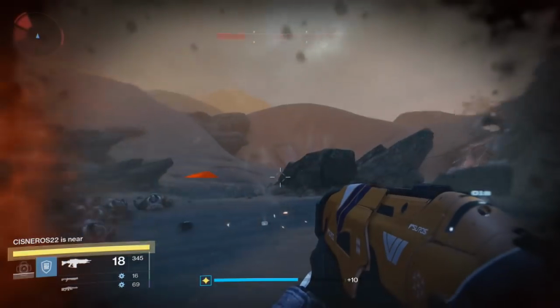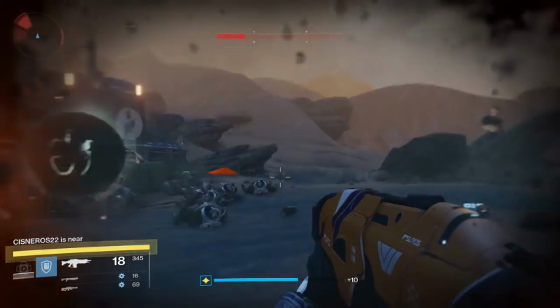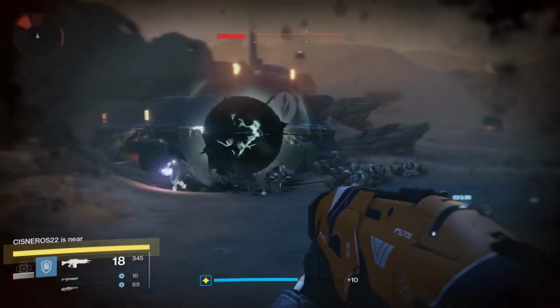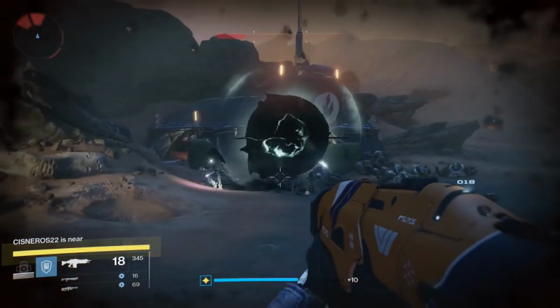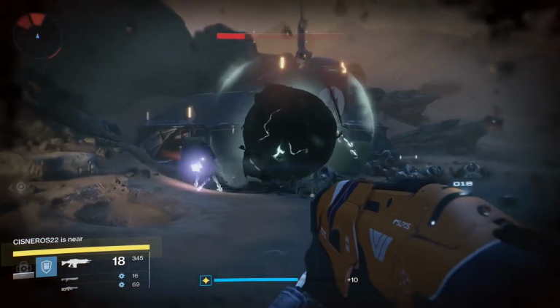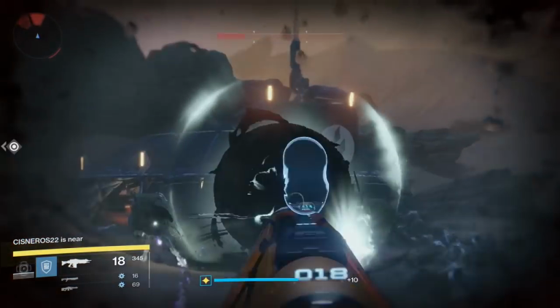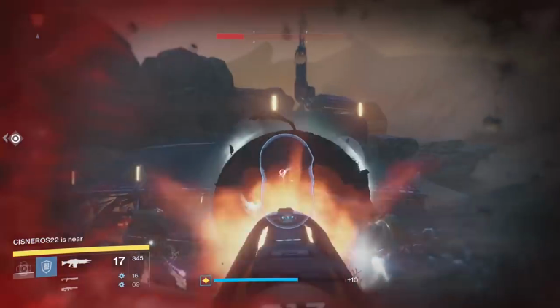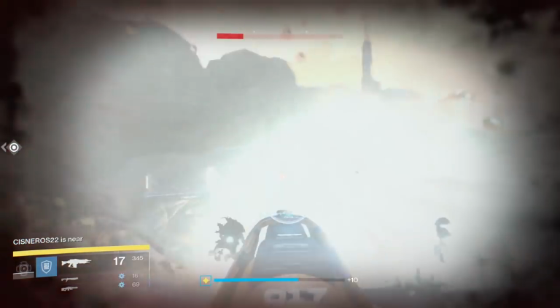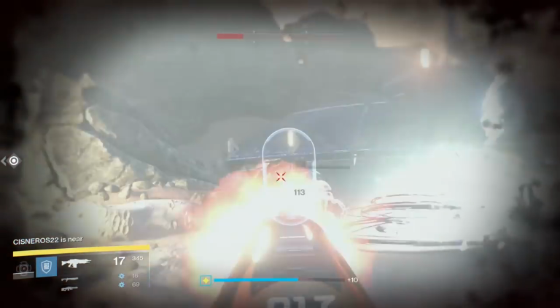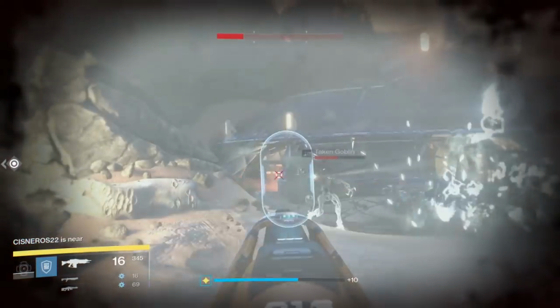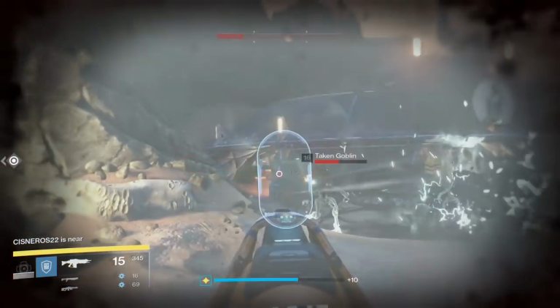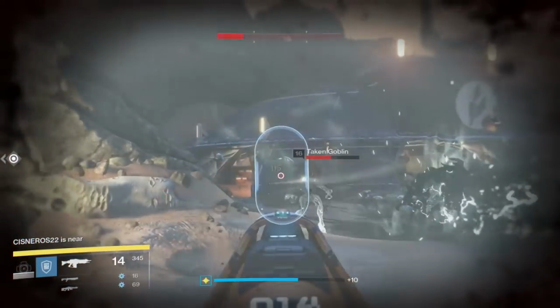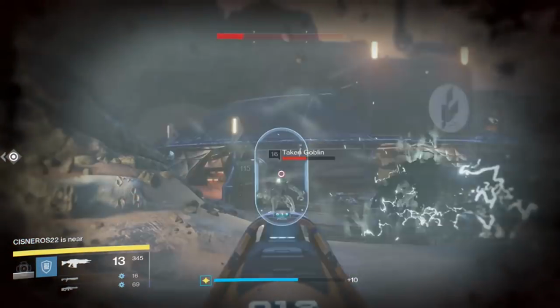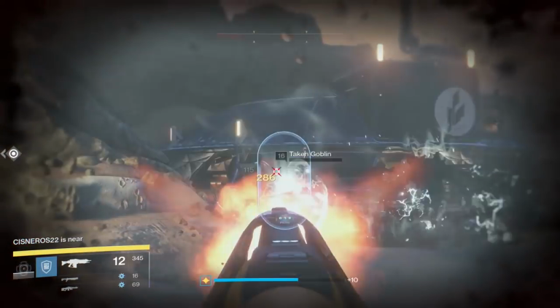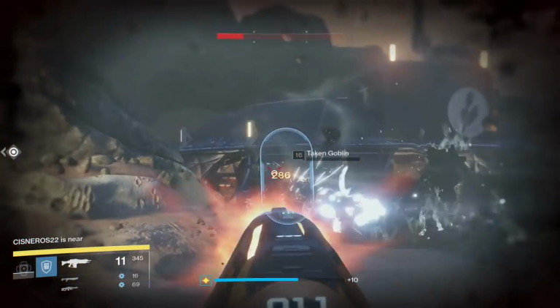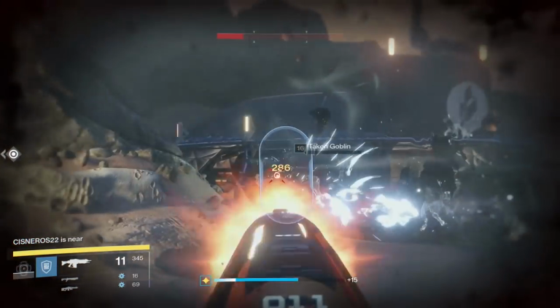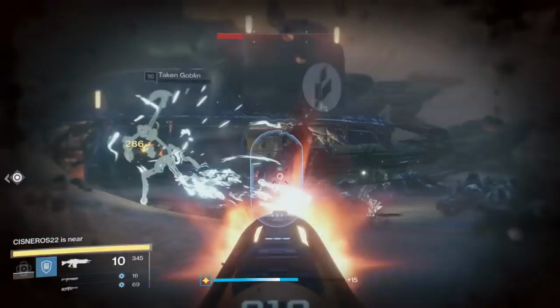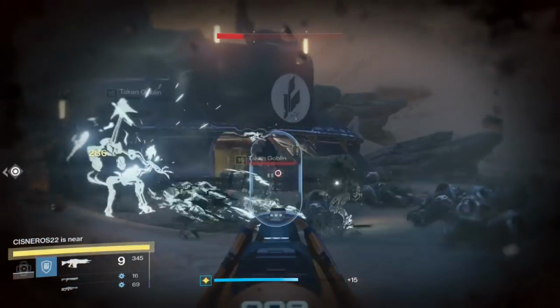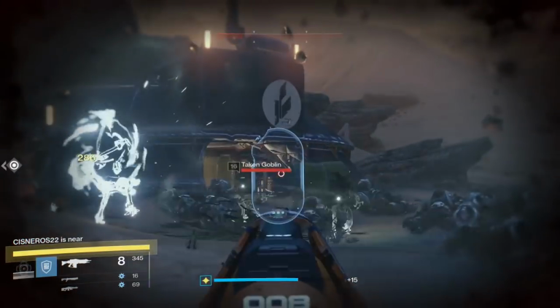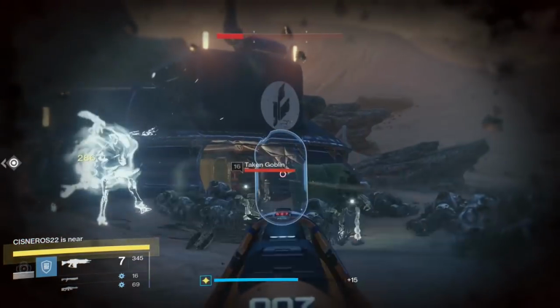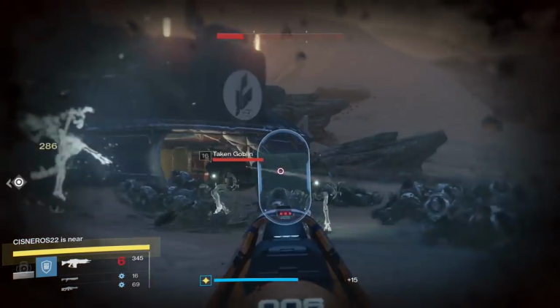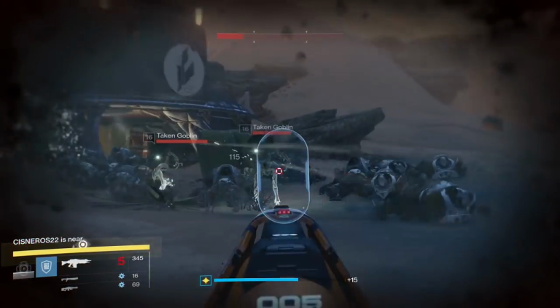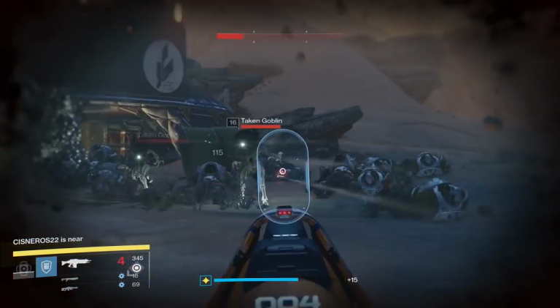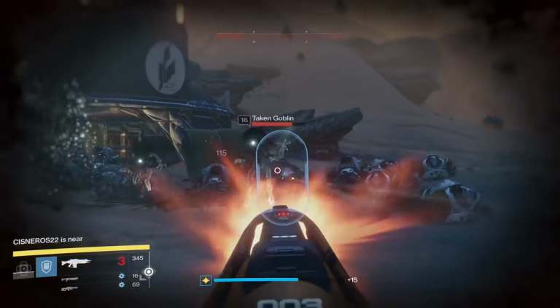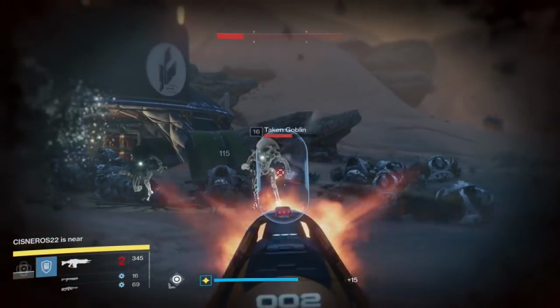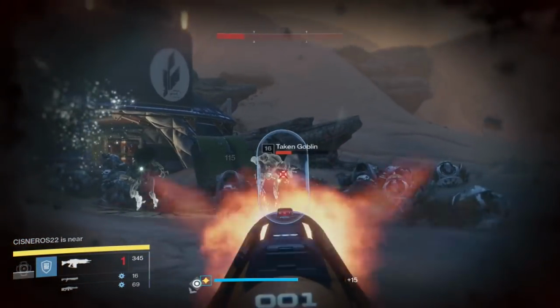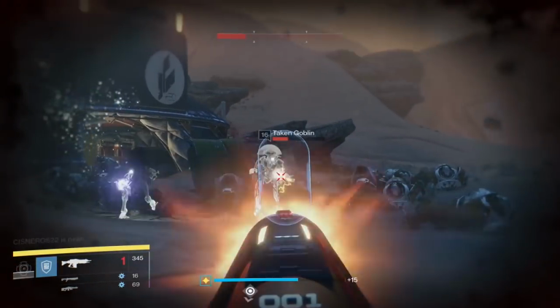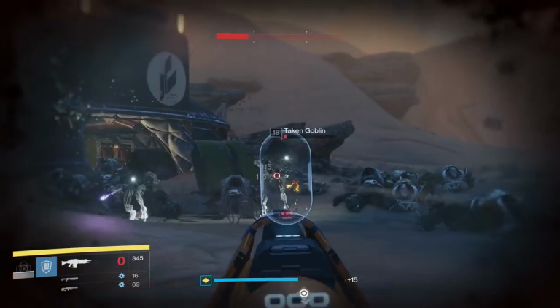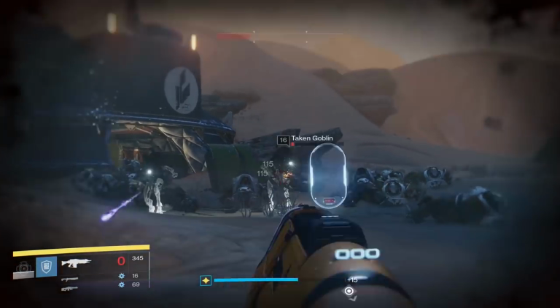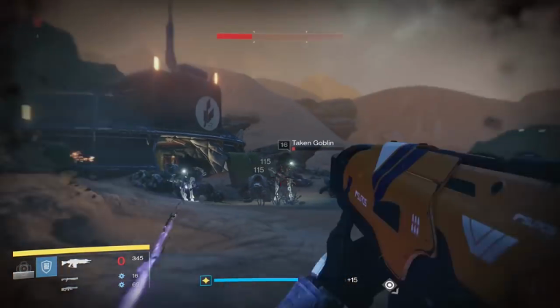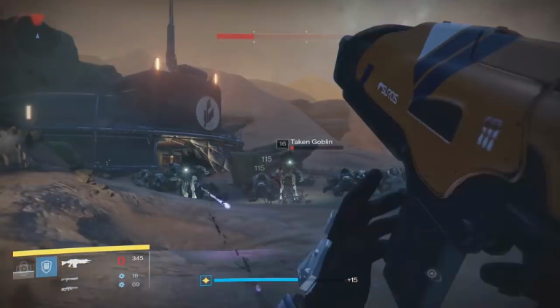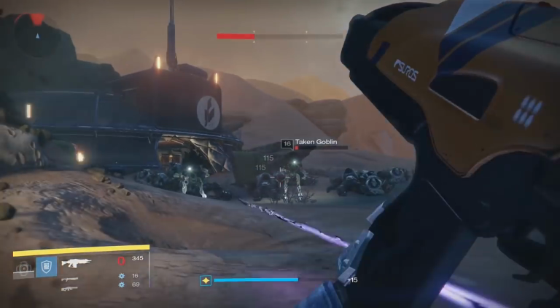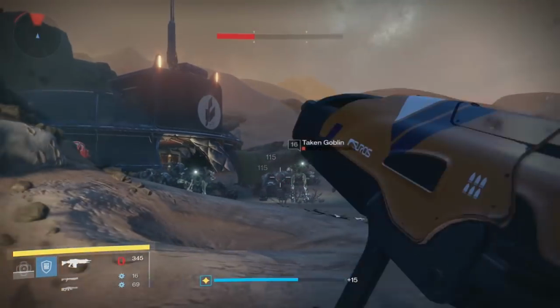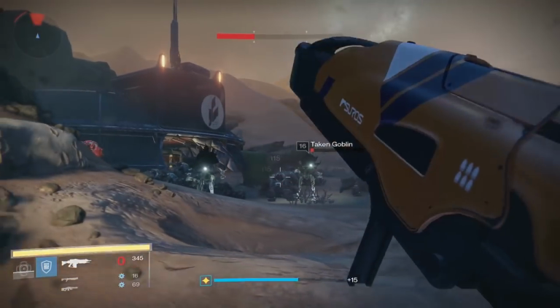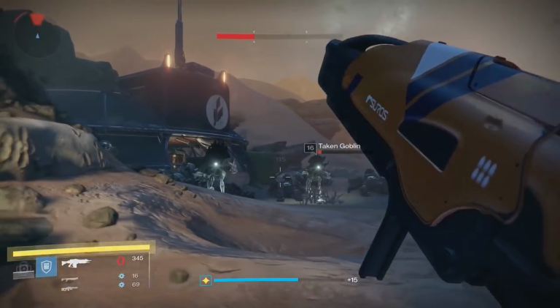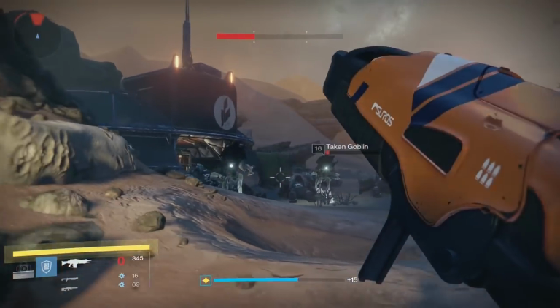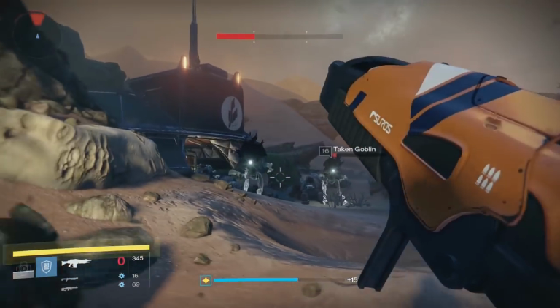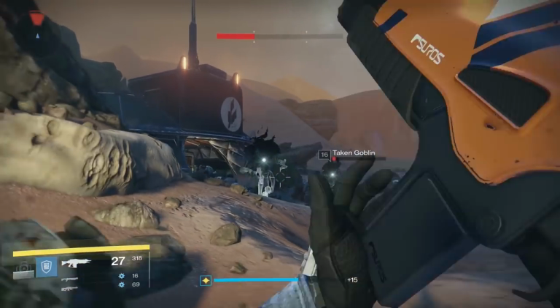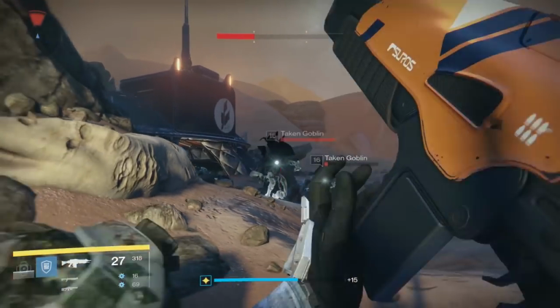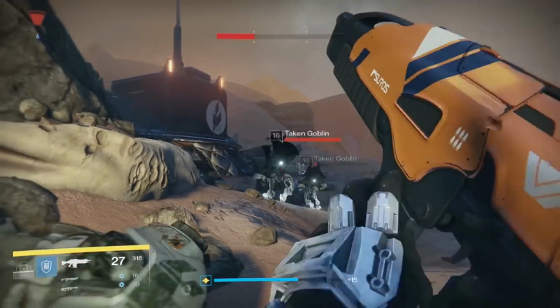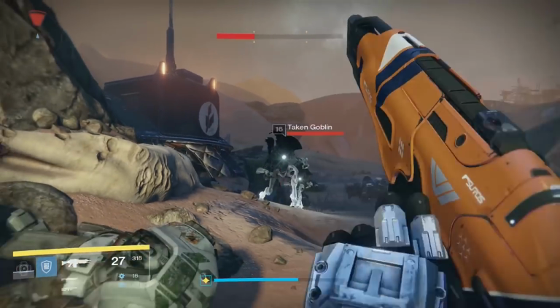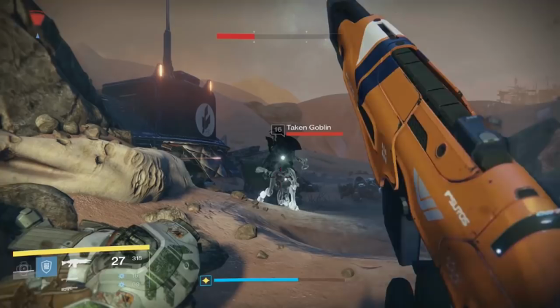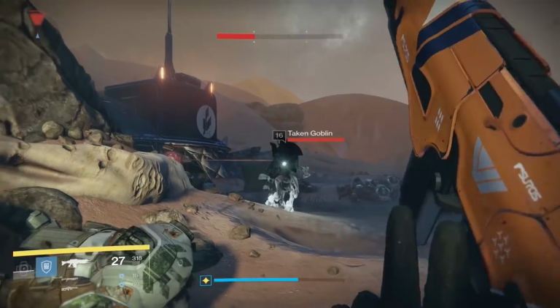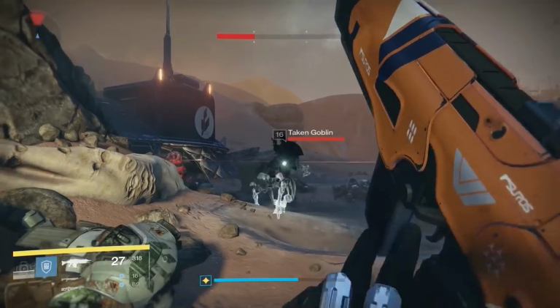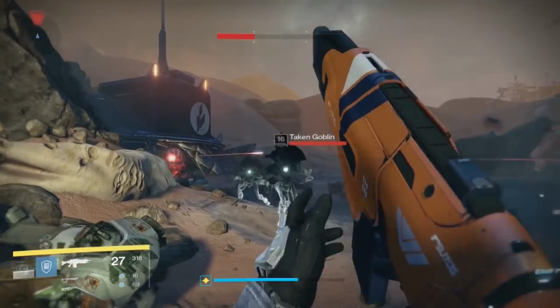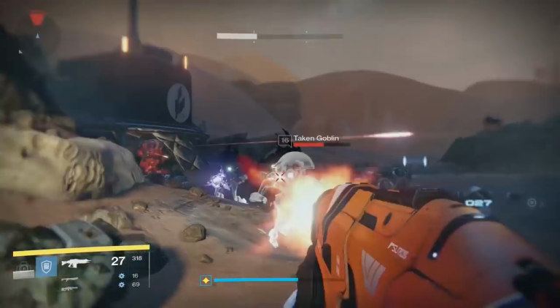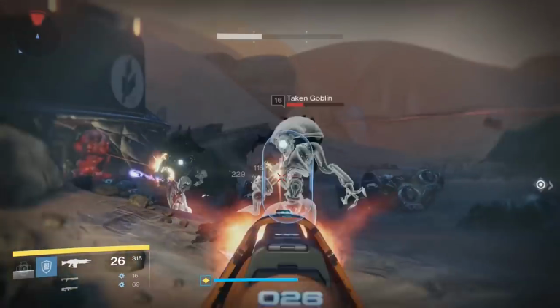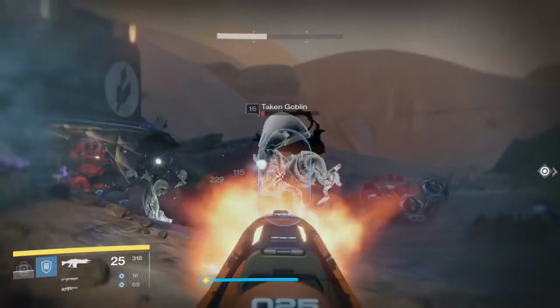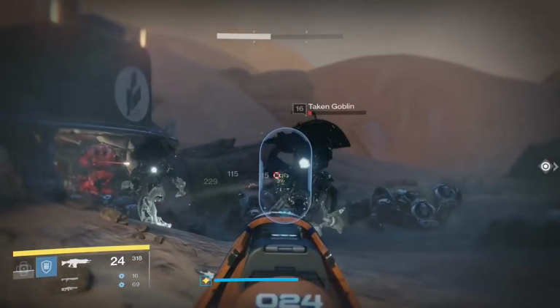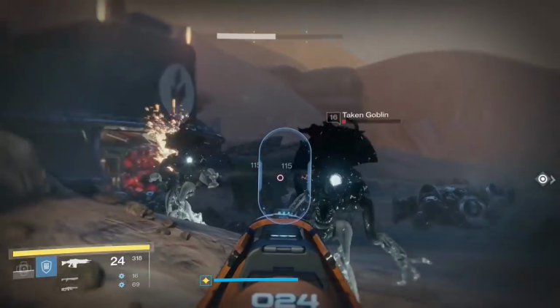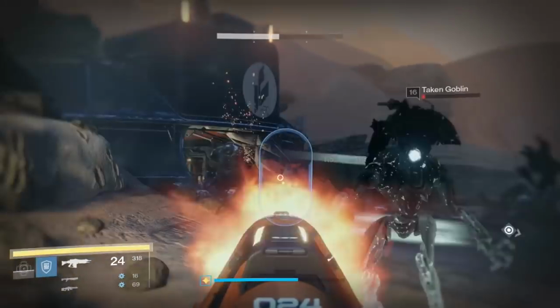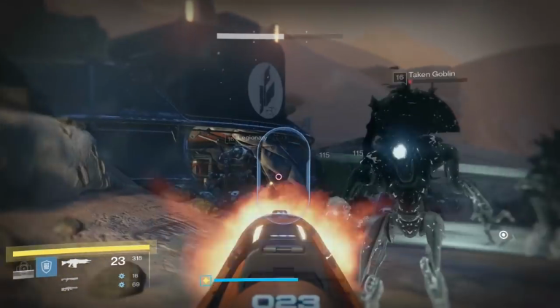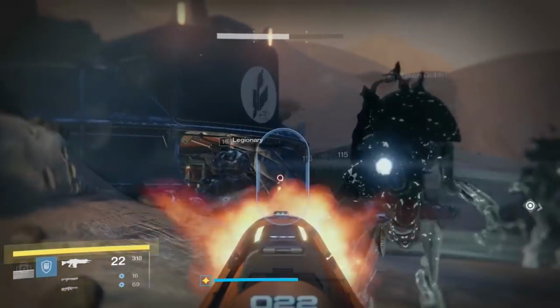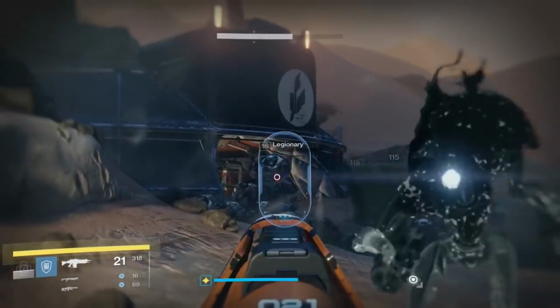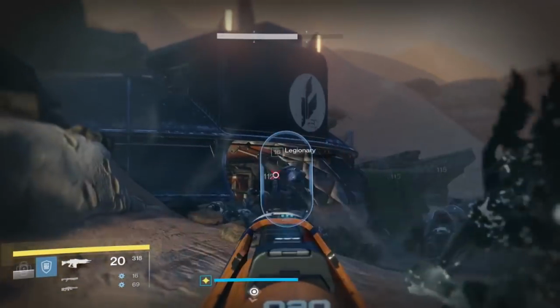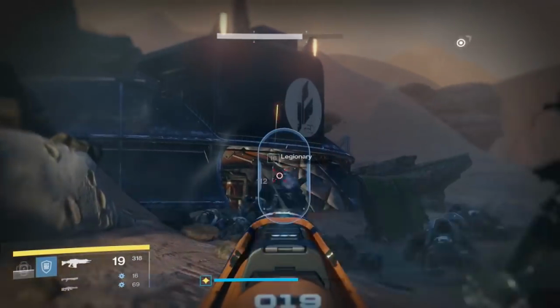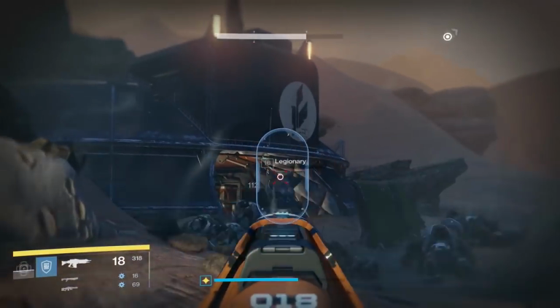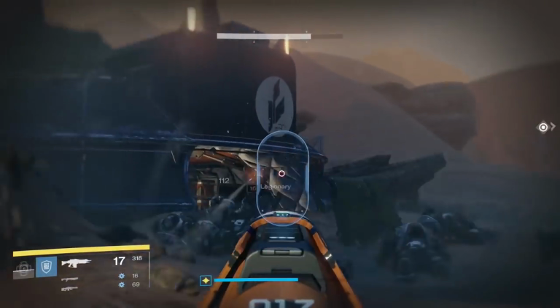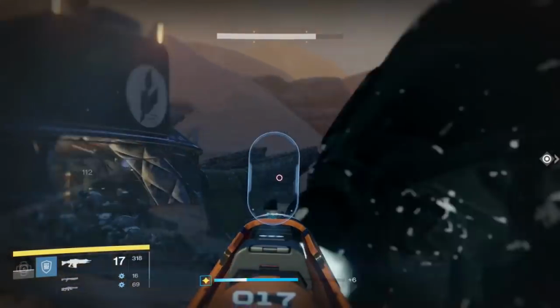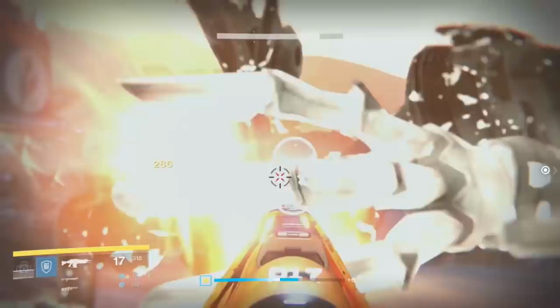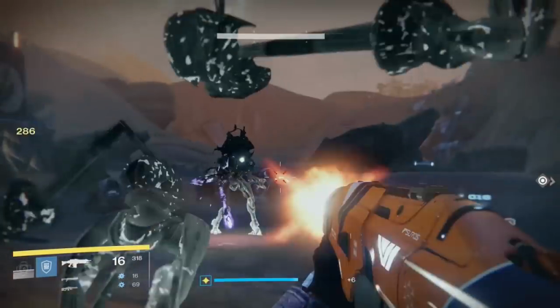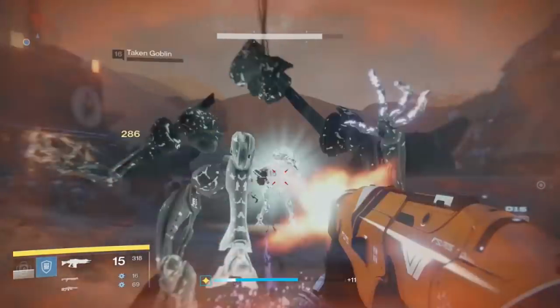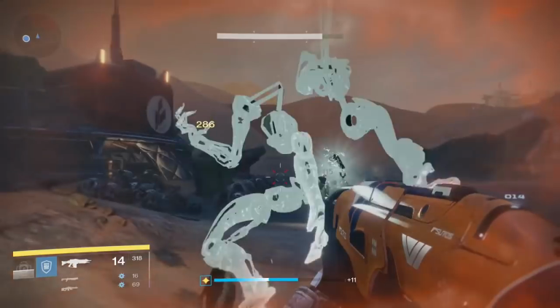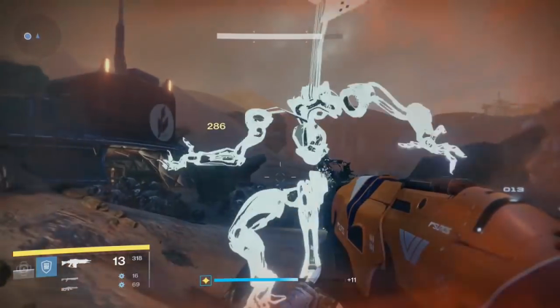Your rank 2 quest will be for a special weapon: a shotgun if you're a Titan, a sniper if you're a Hunter, and a fusion rifle if you're a Warlock.